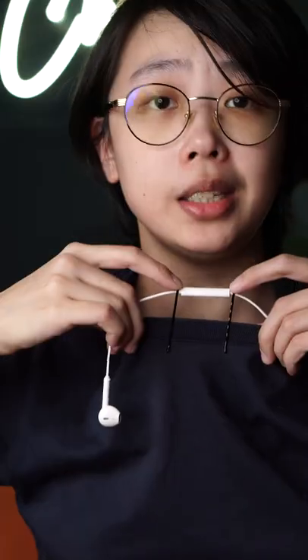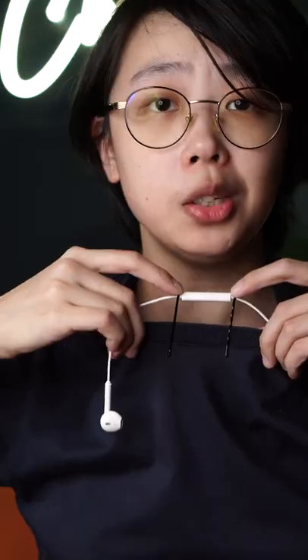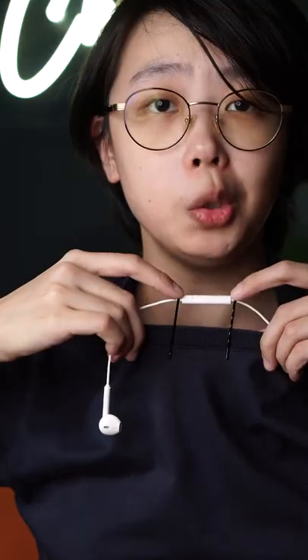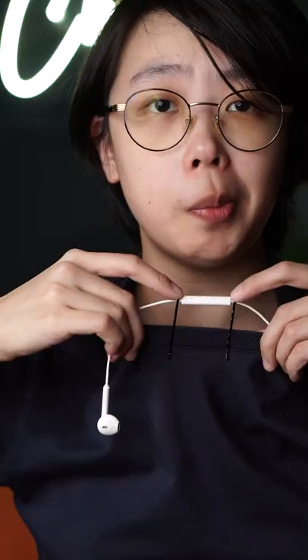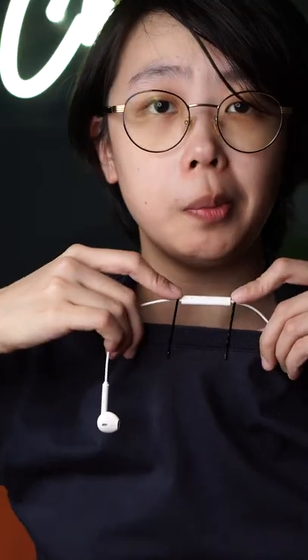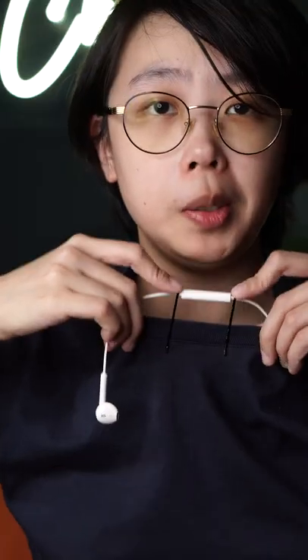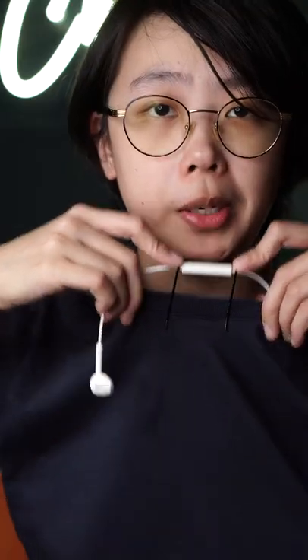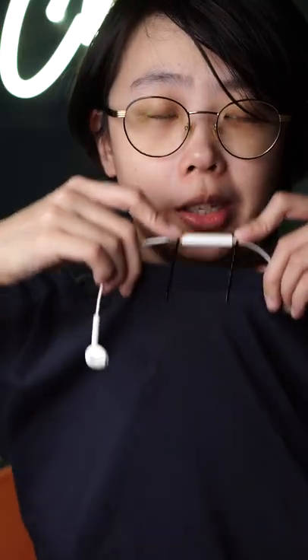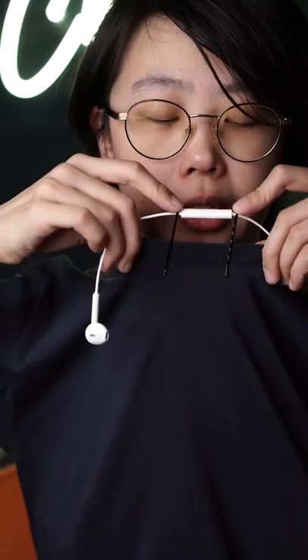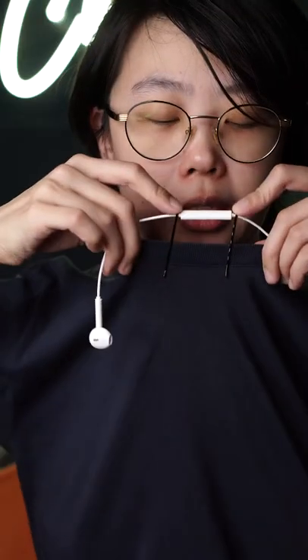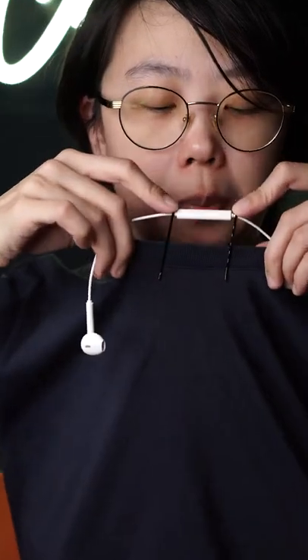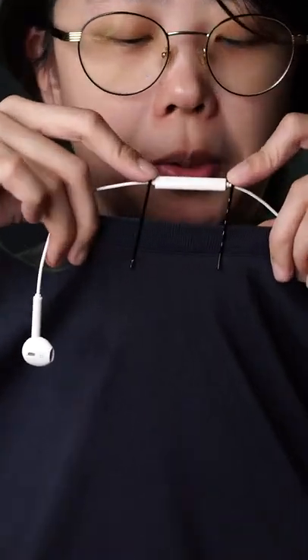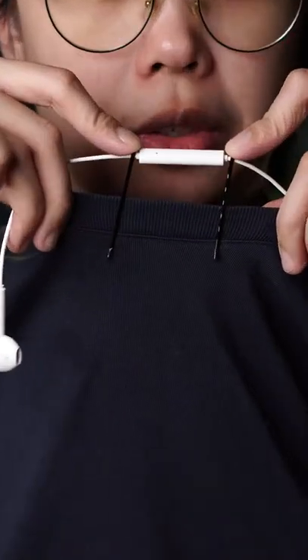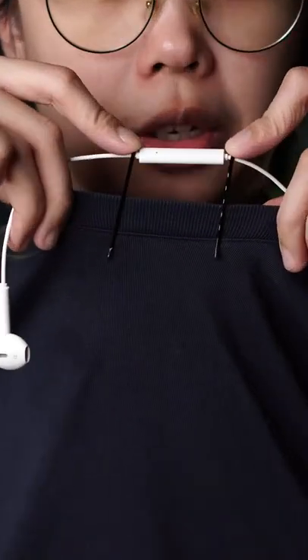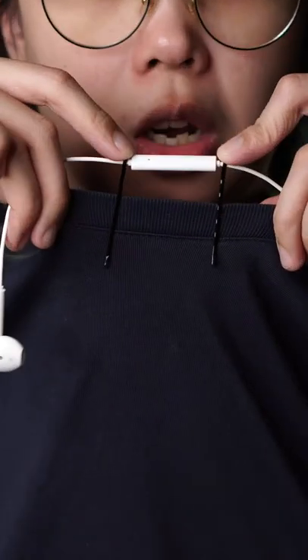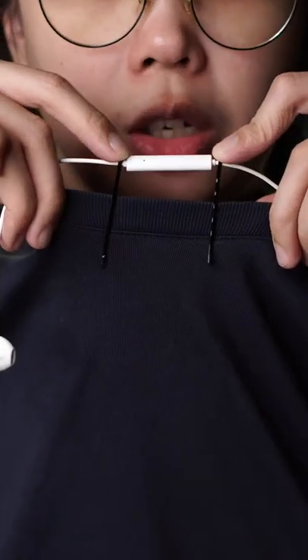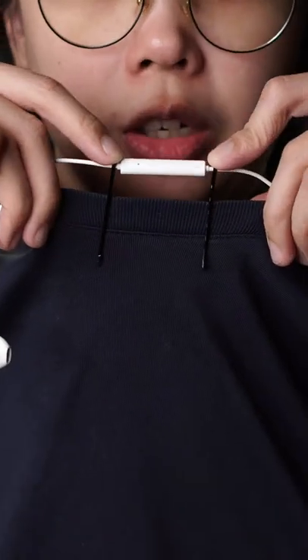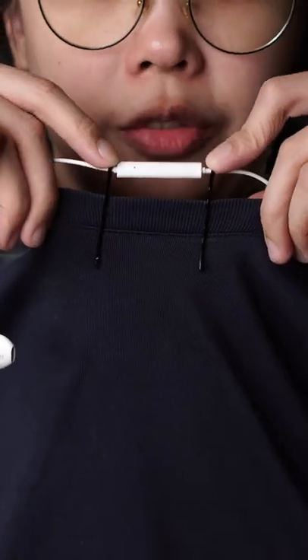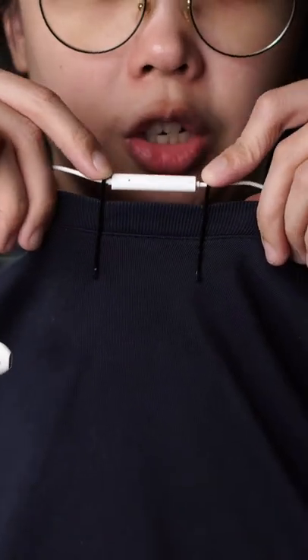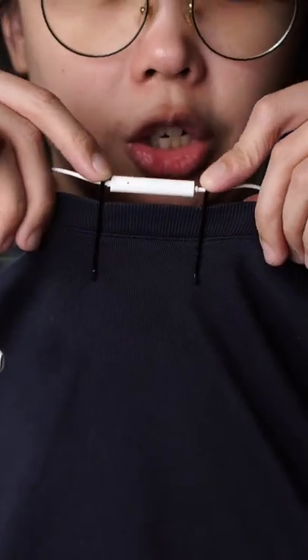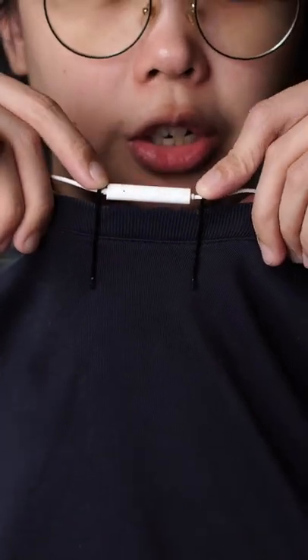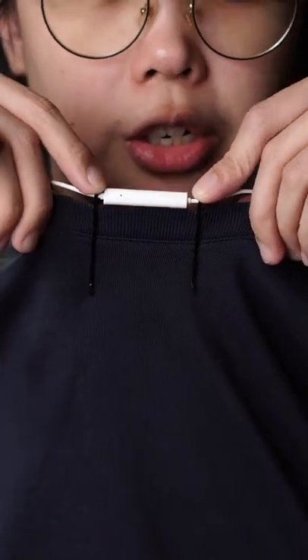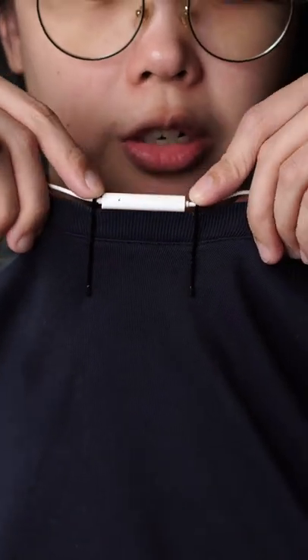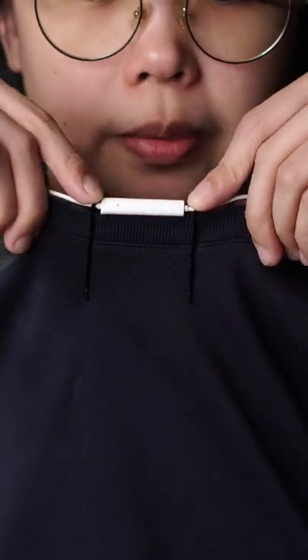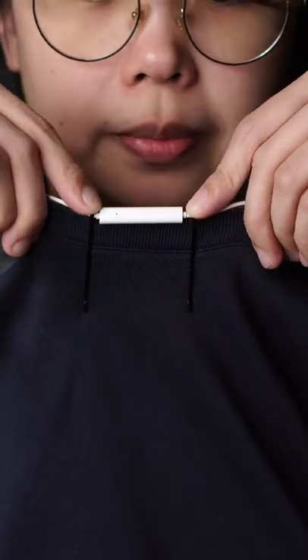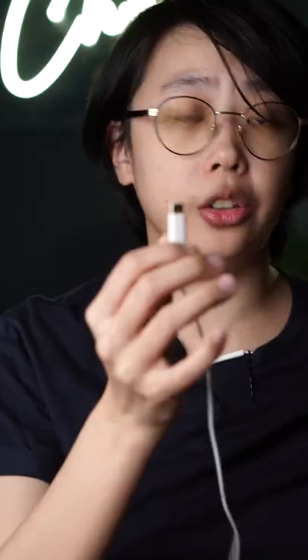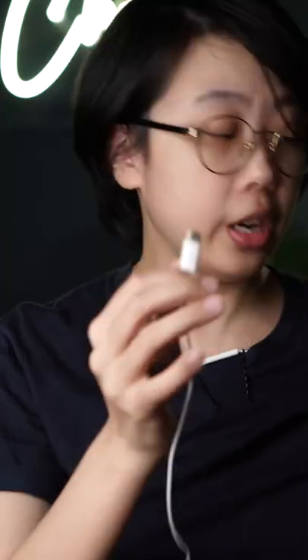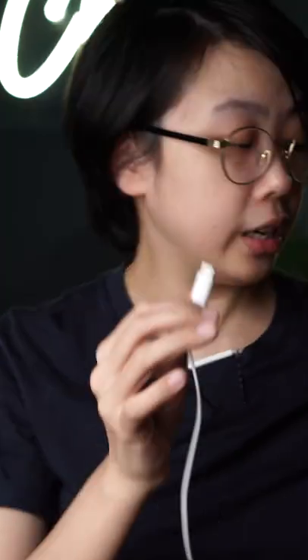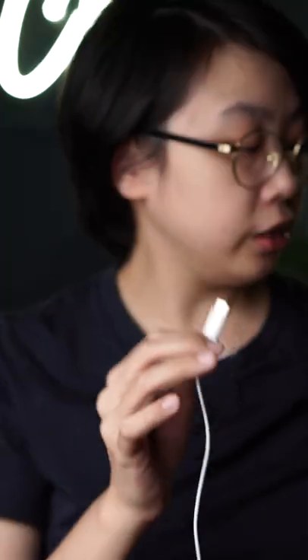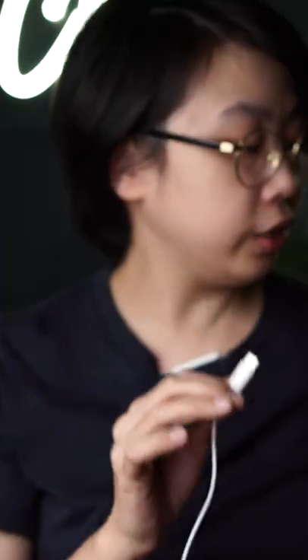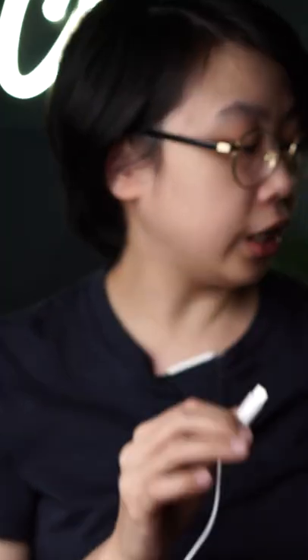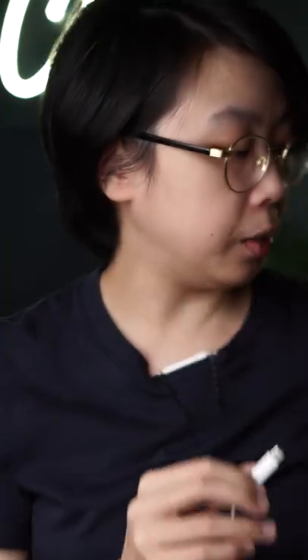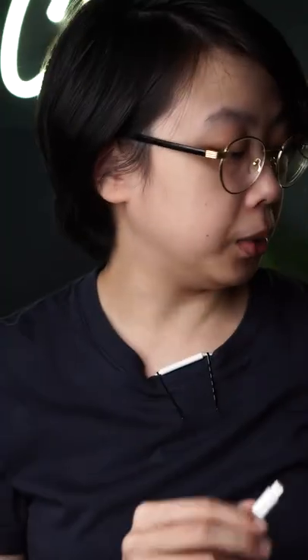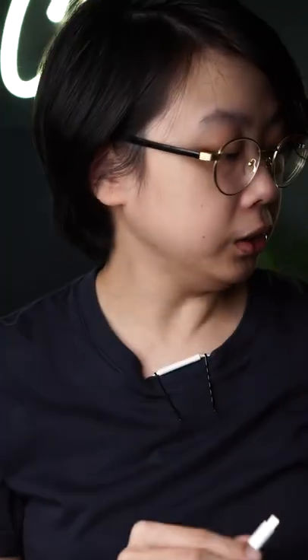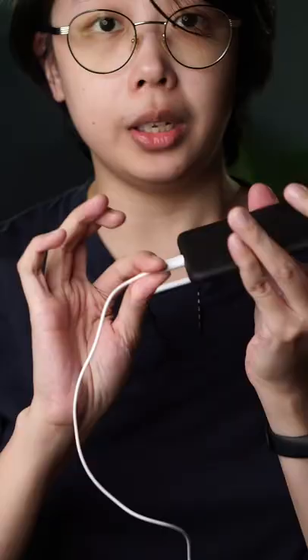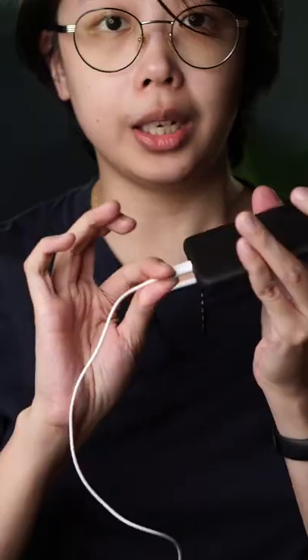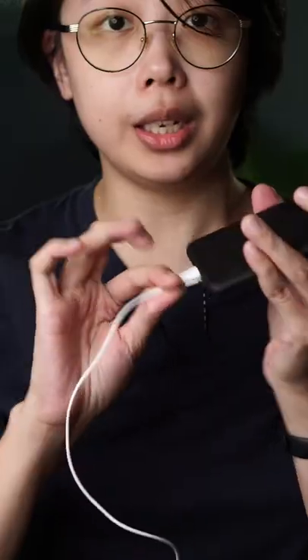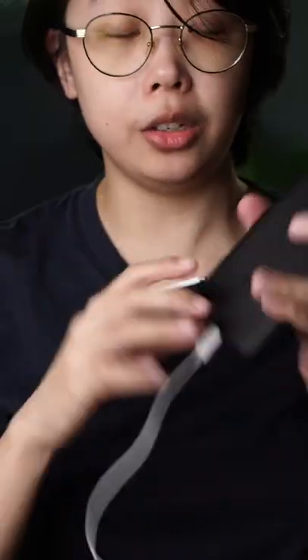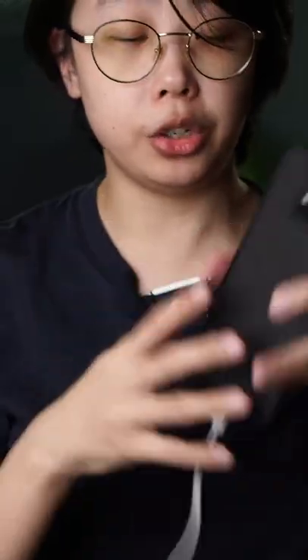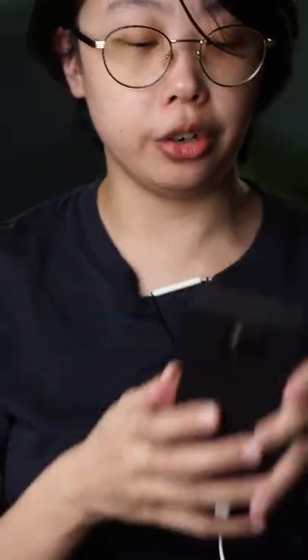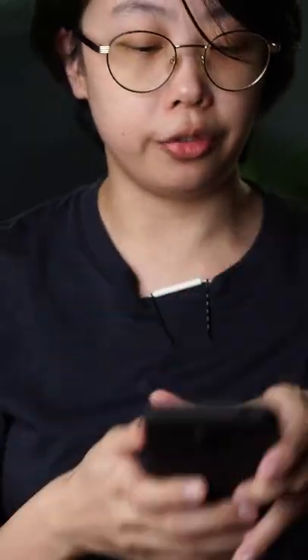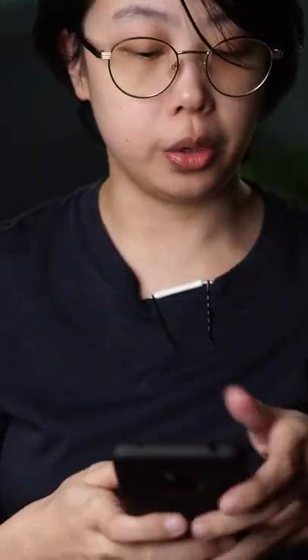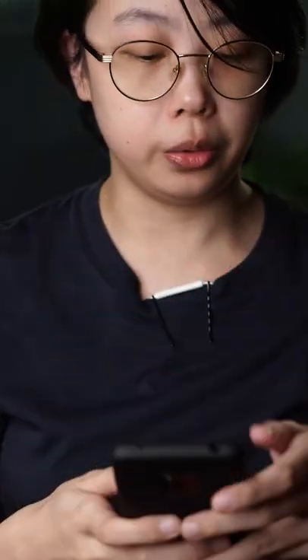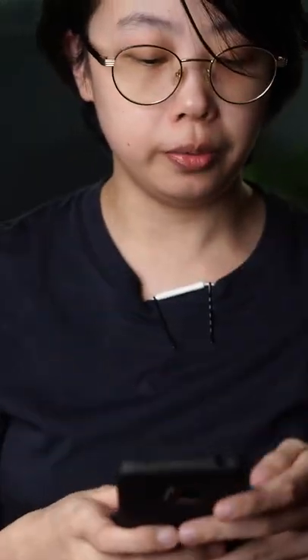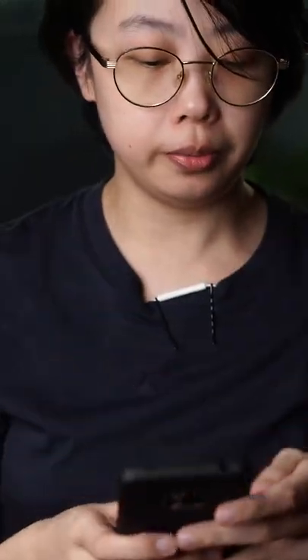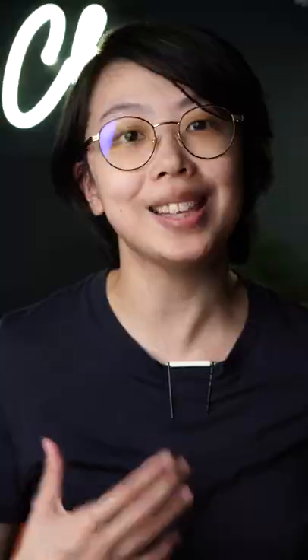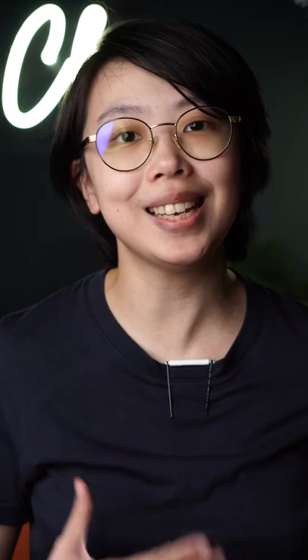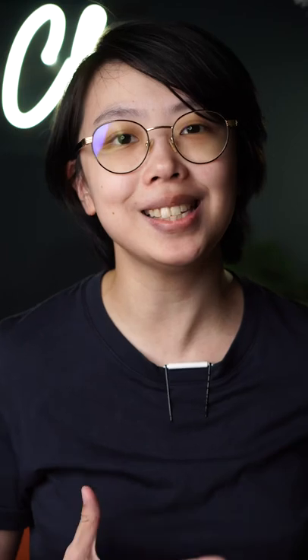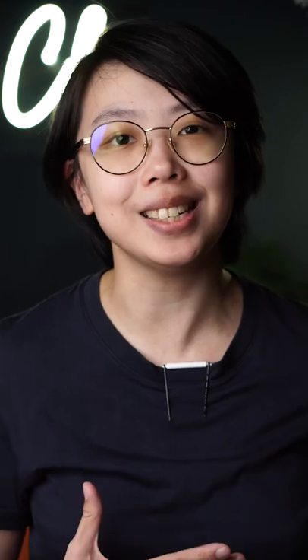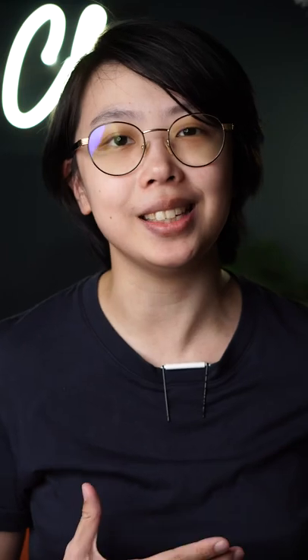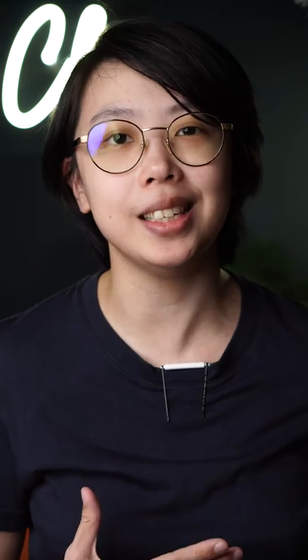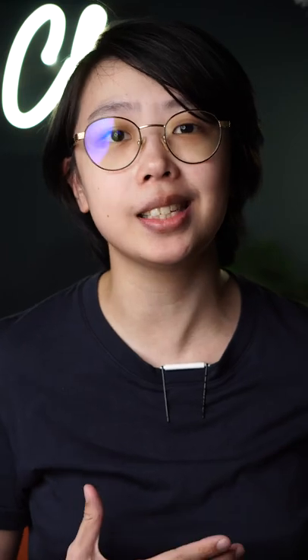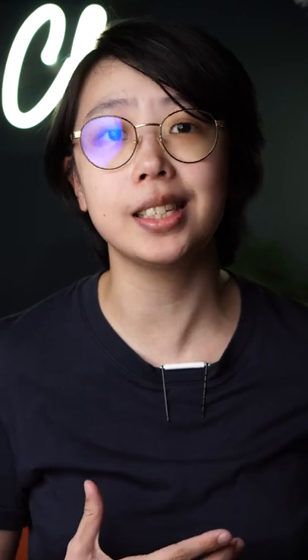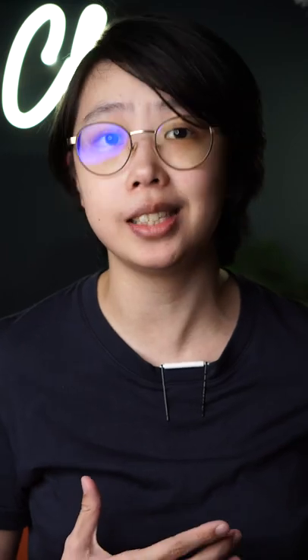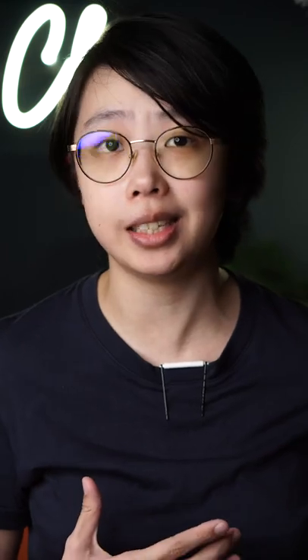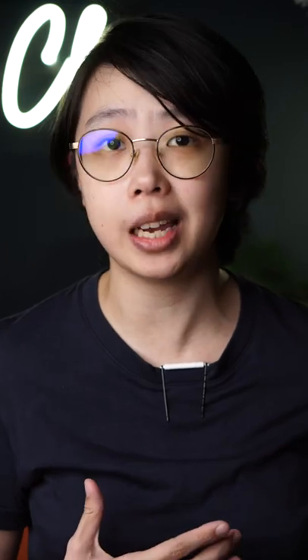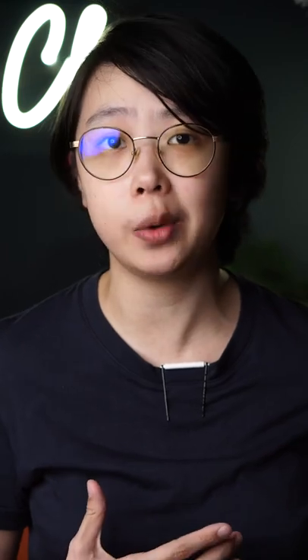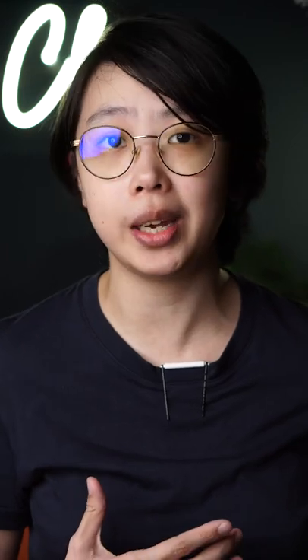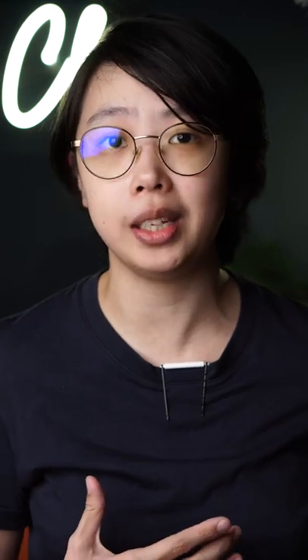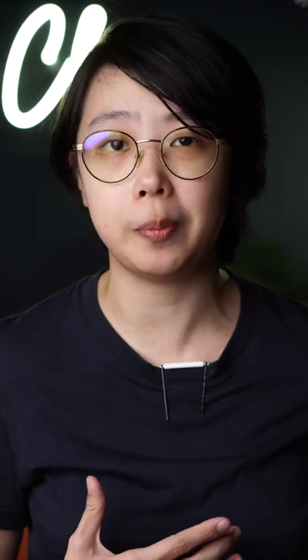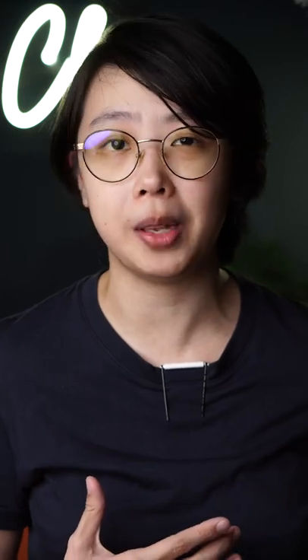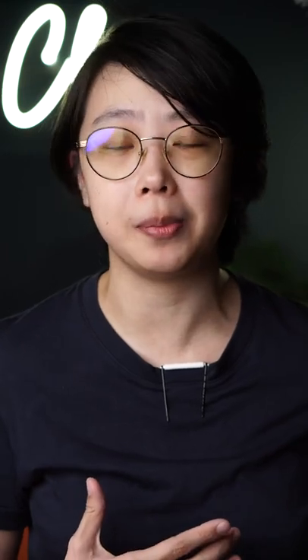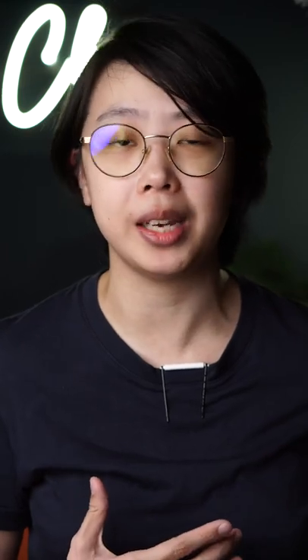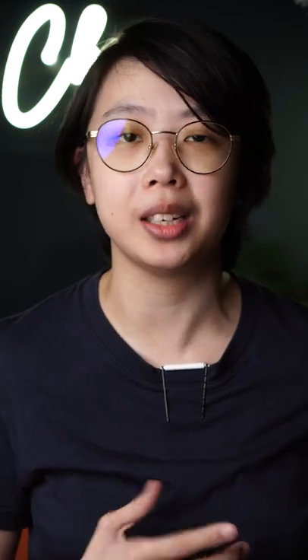Take the two bobby pins and clip it to the collar of your shirt. Take the other end of the cable, plug it into your phone. And that's it — instant DIY lapel mic.